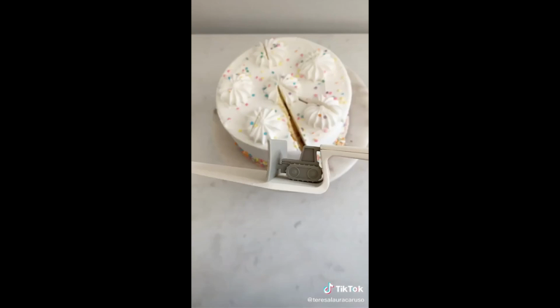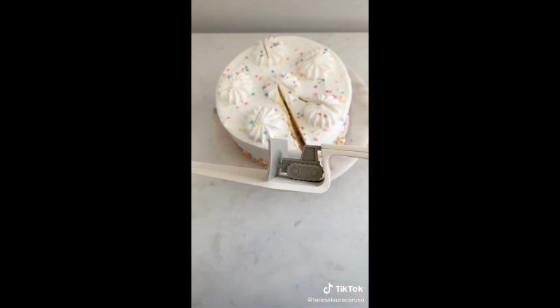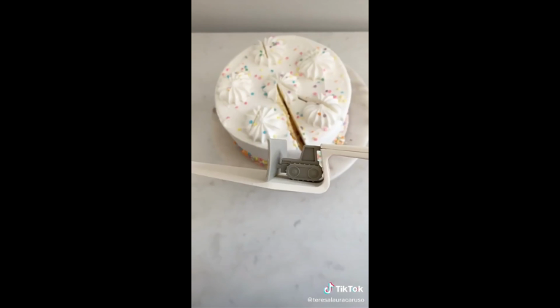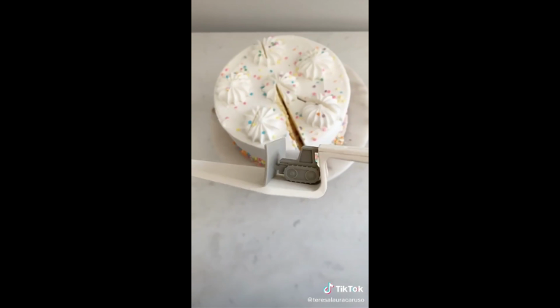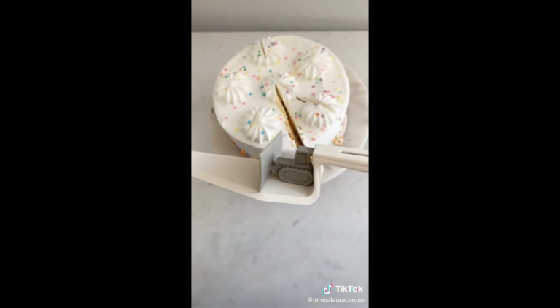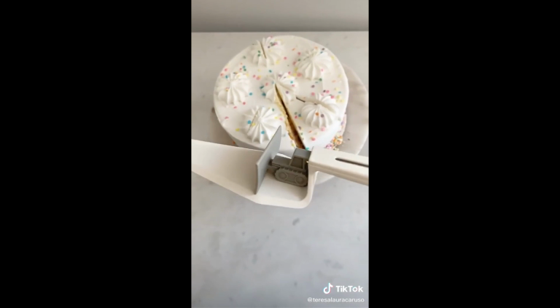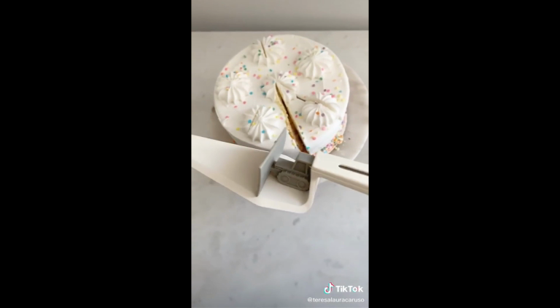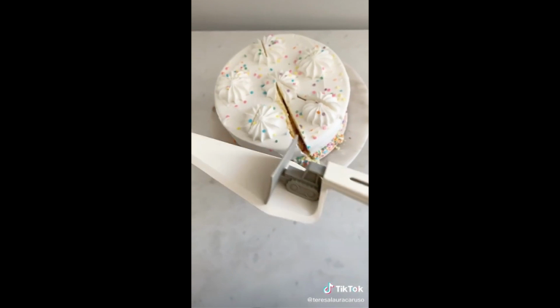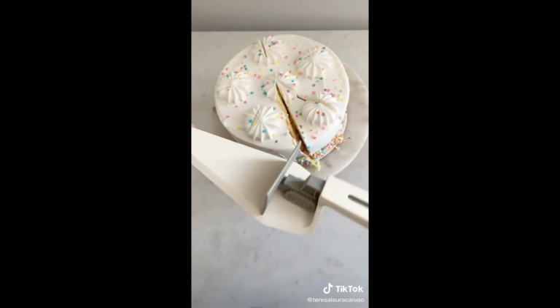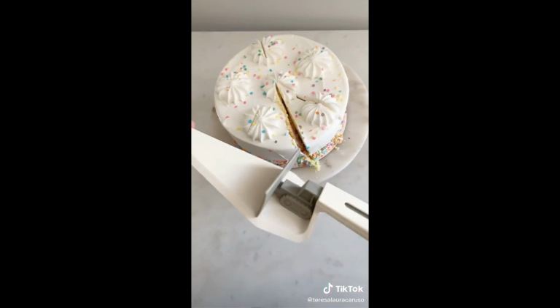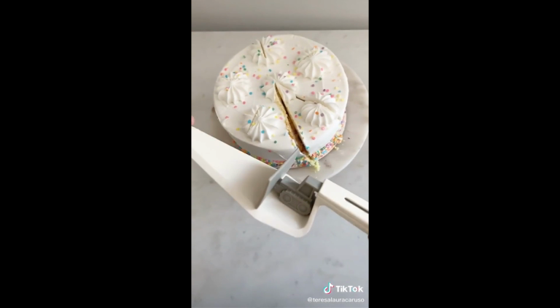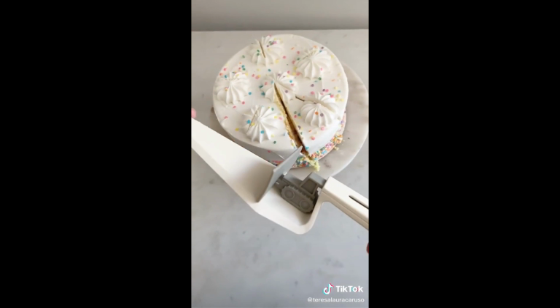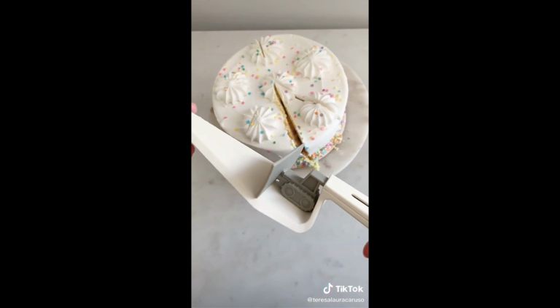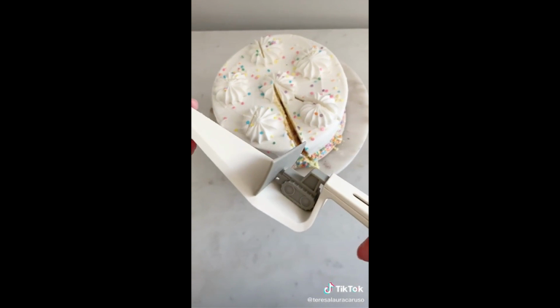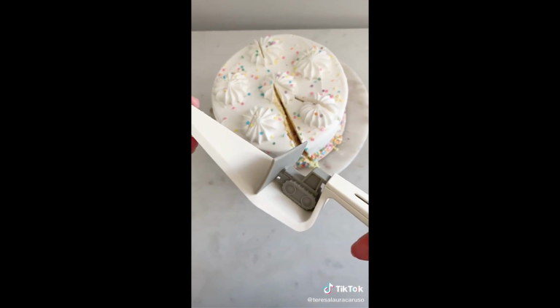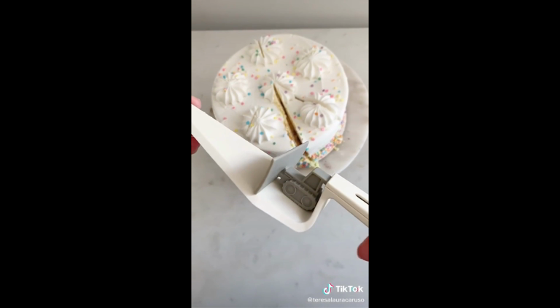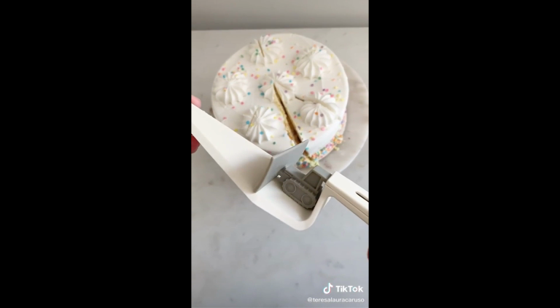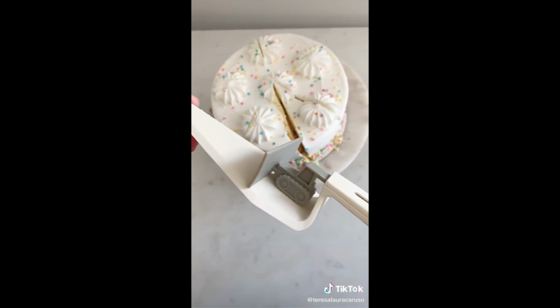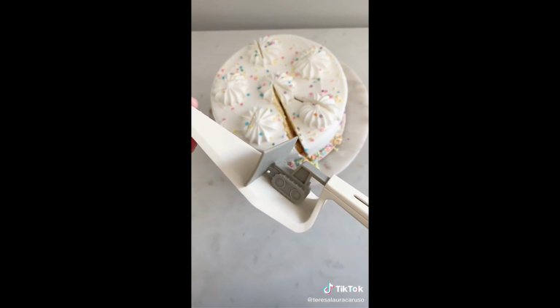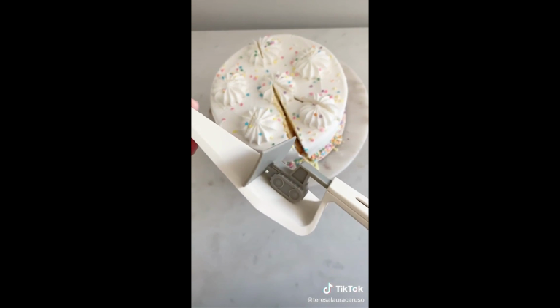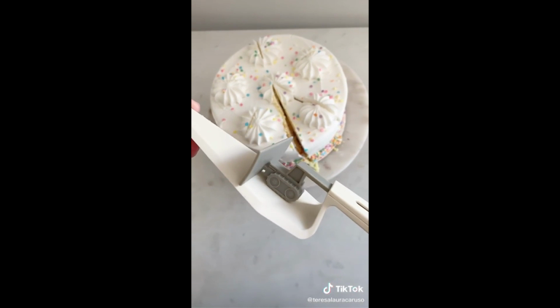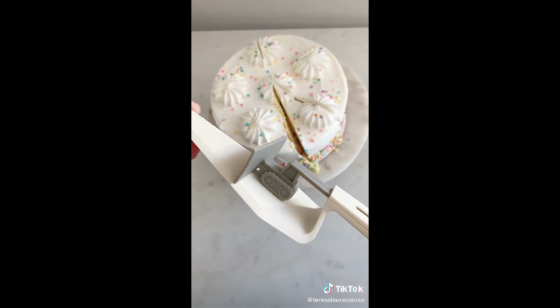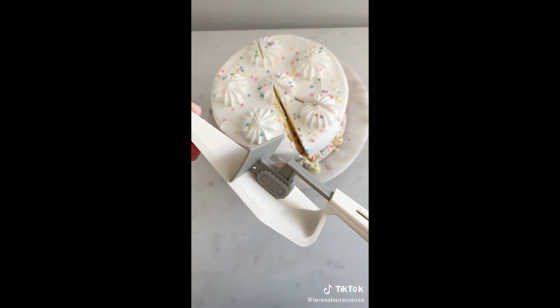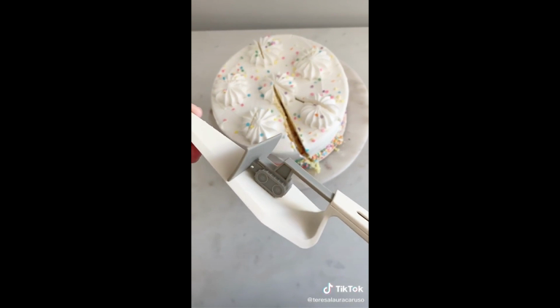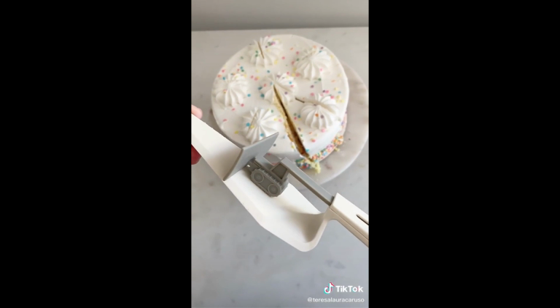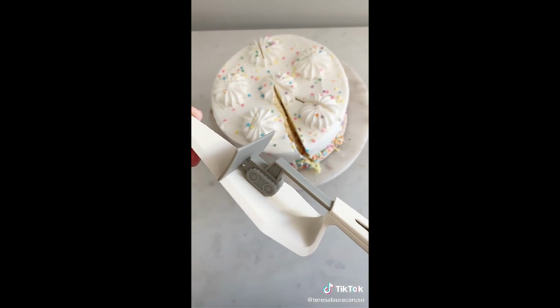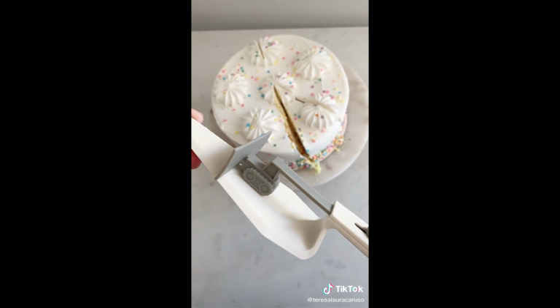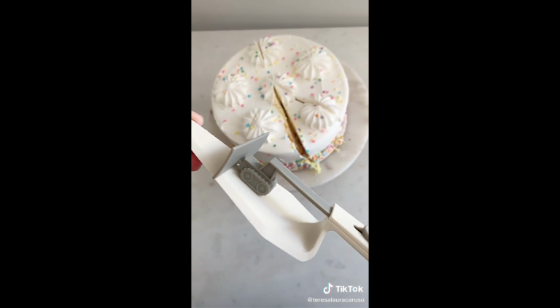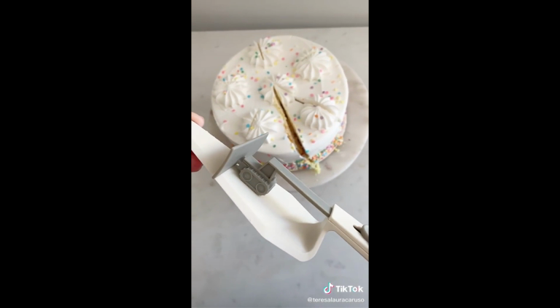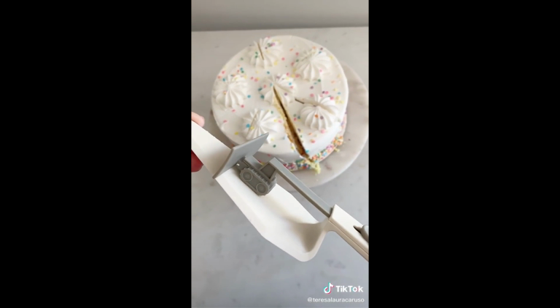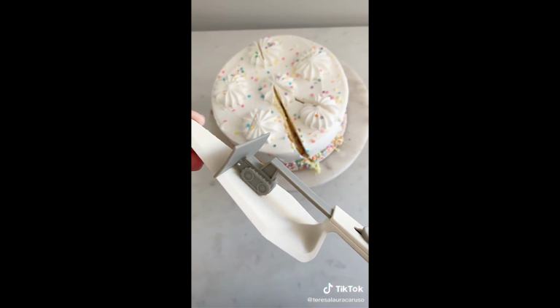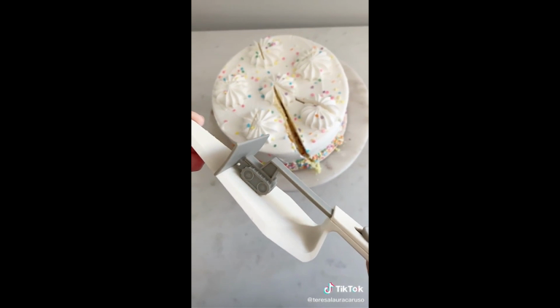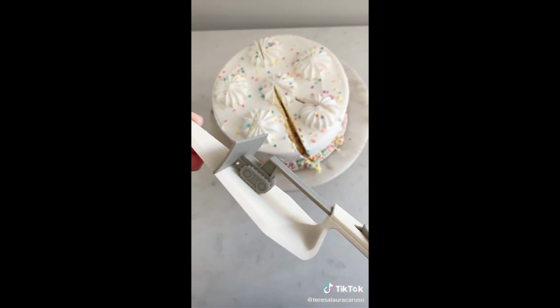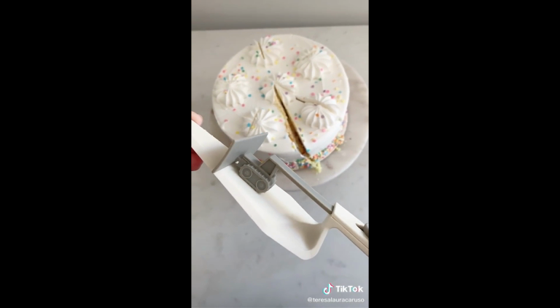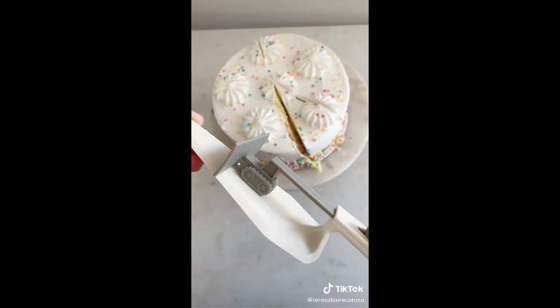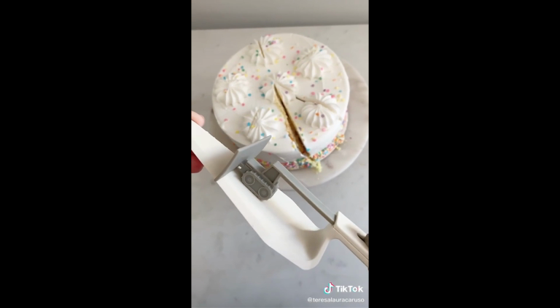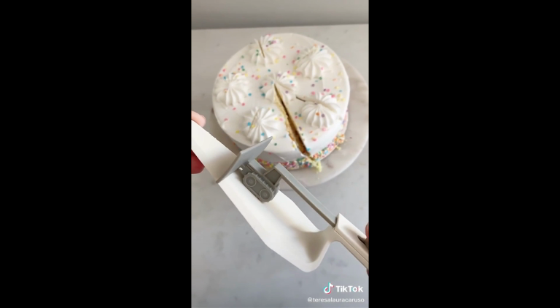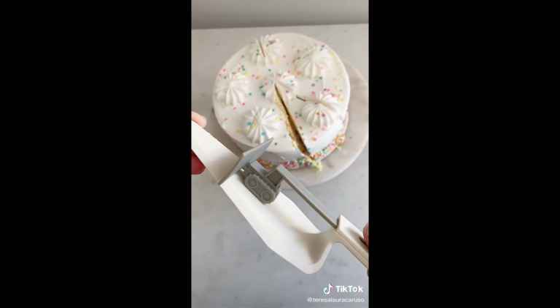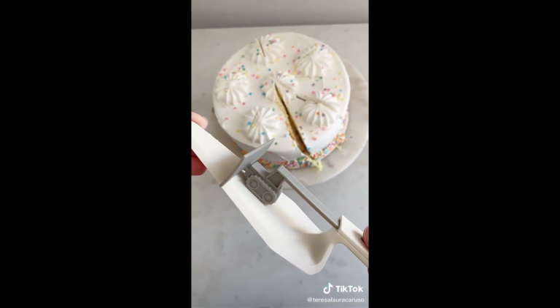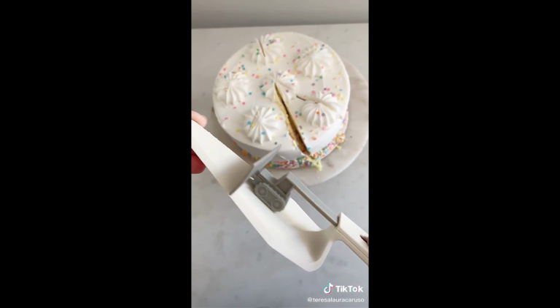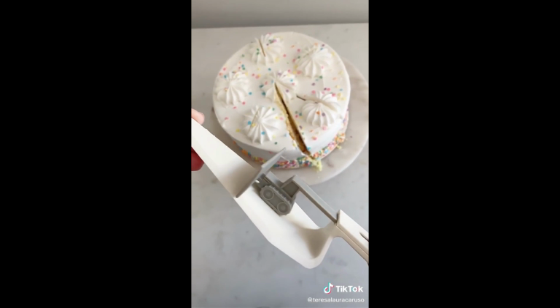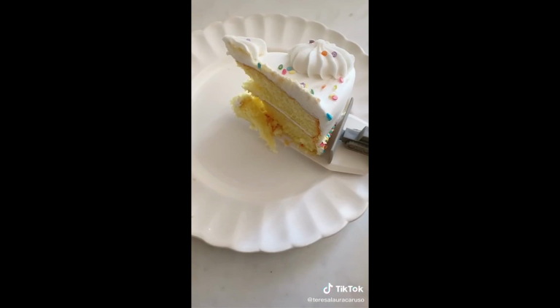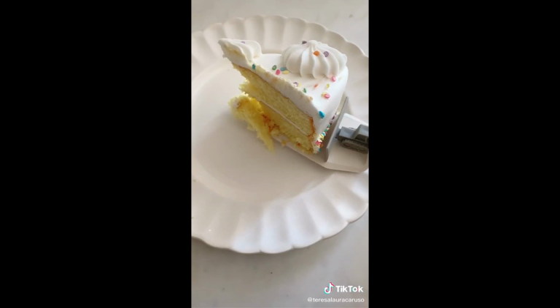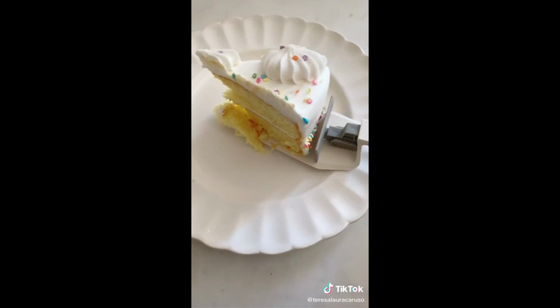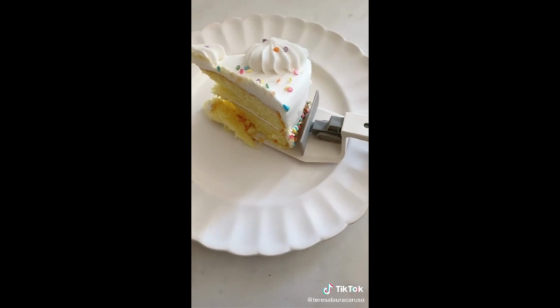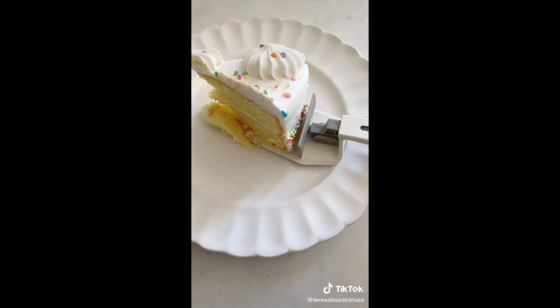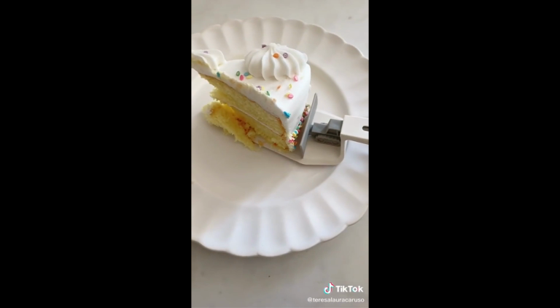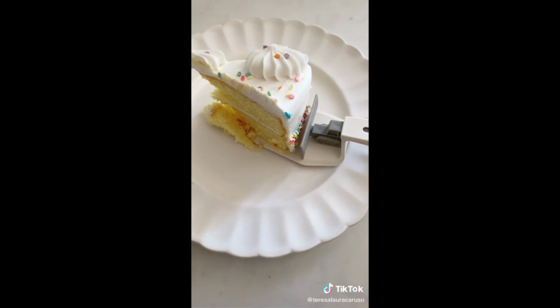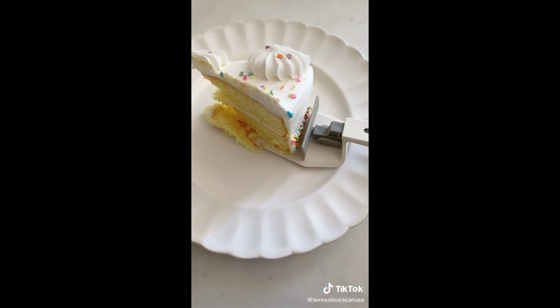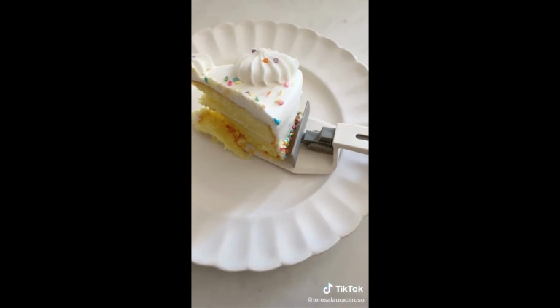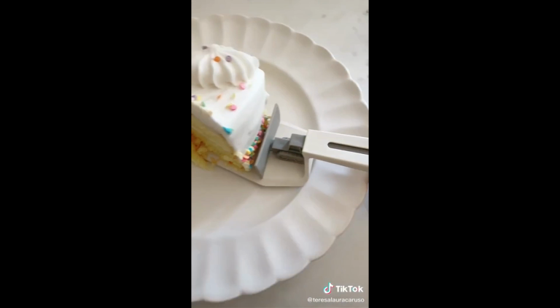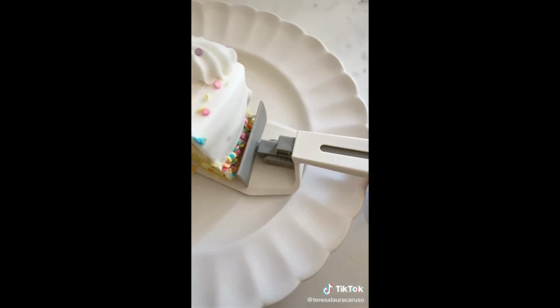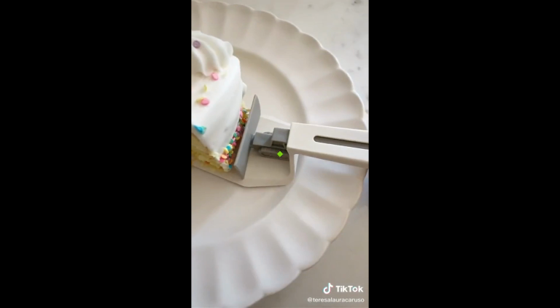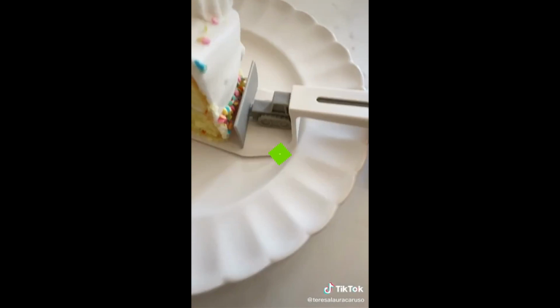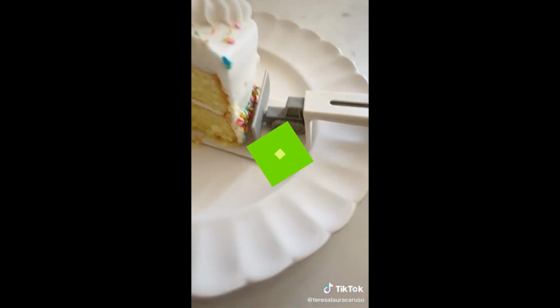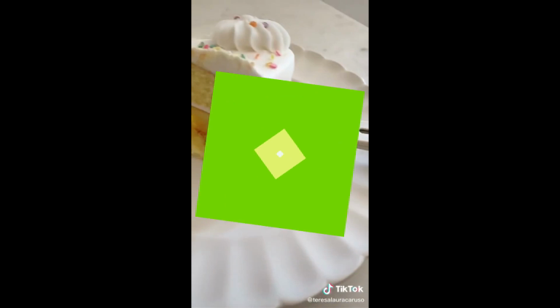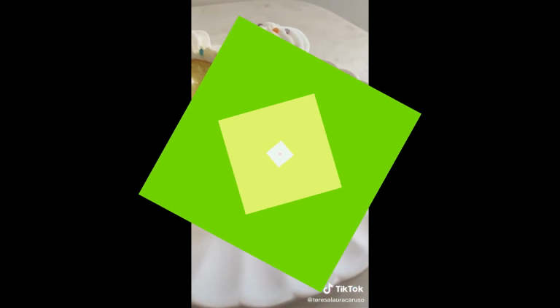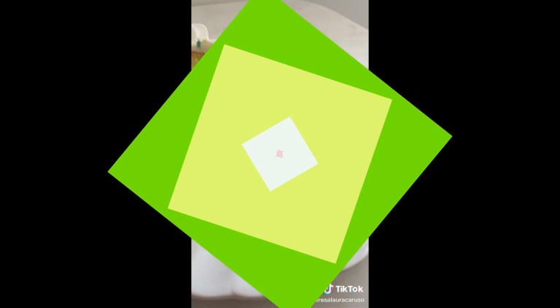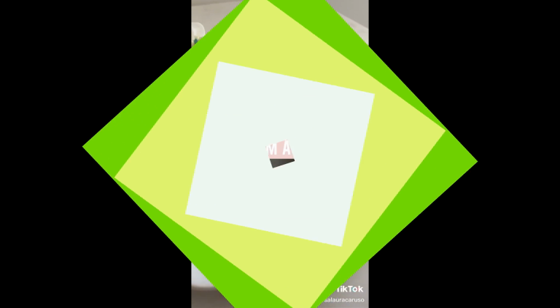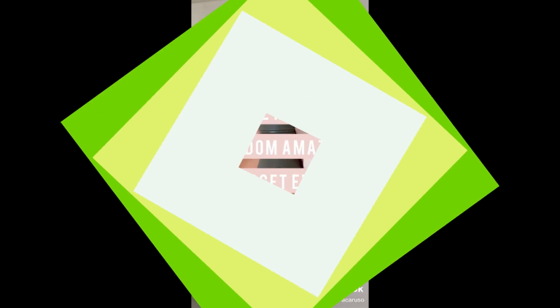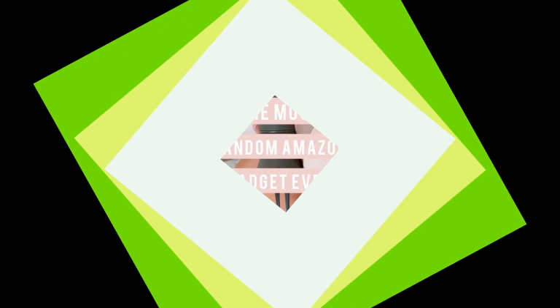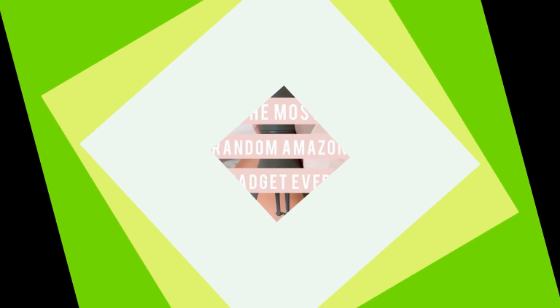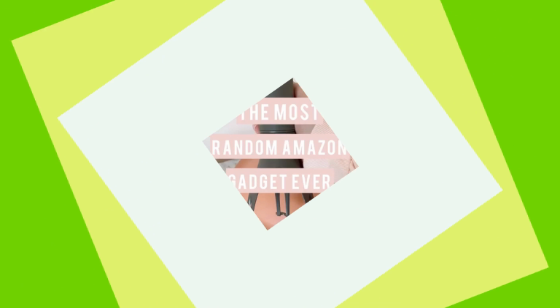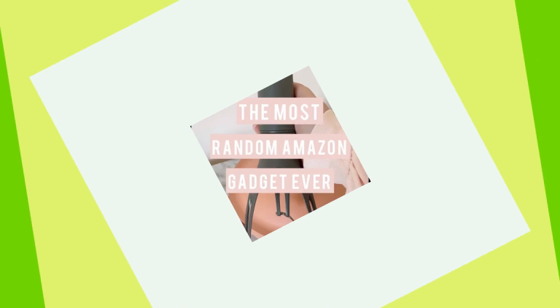Last up is this cake server that has a button making it really easy to push the slice off the server. Push the button and it slides the cake right onto the plate.